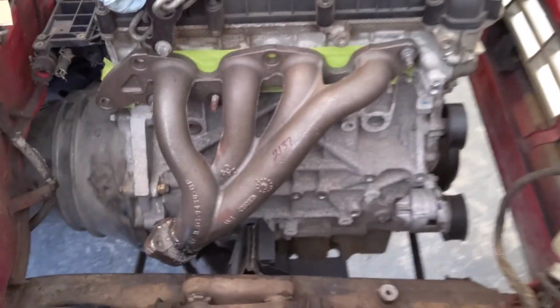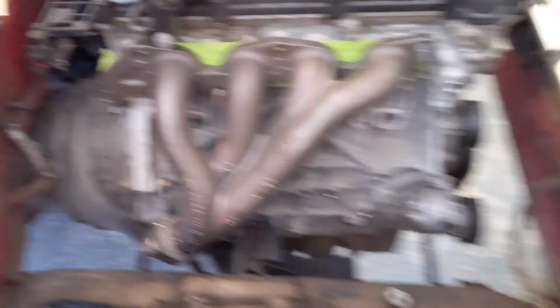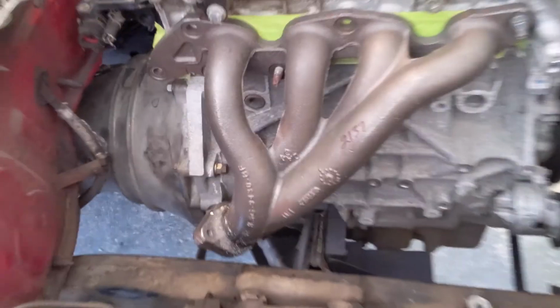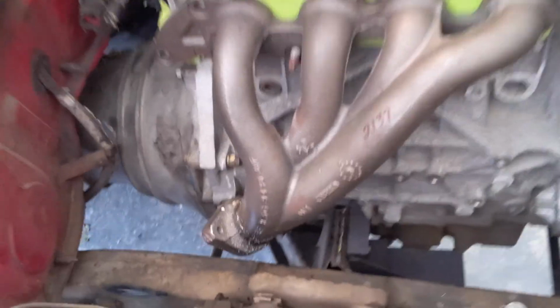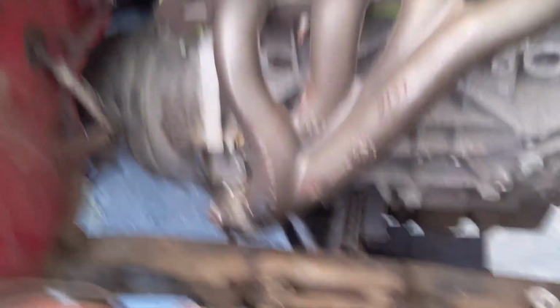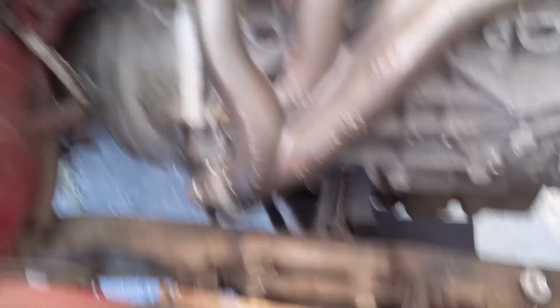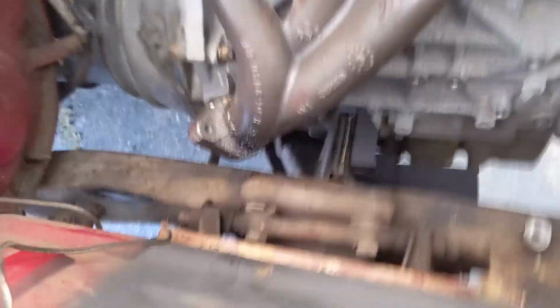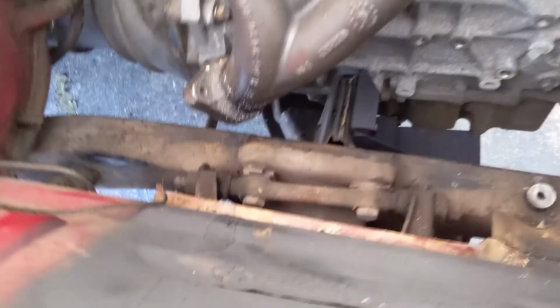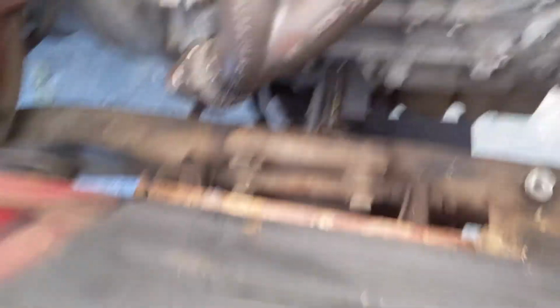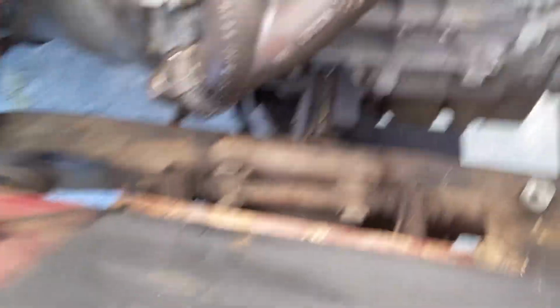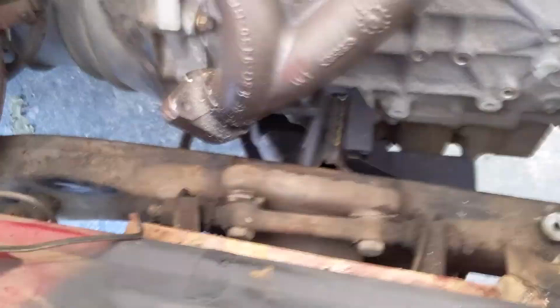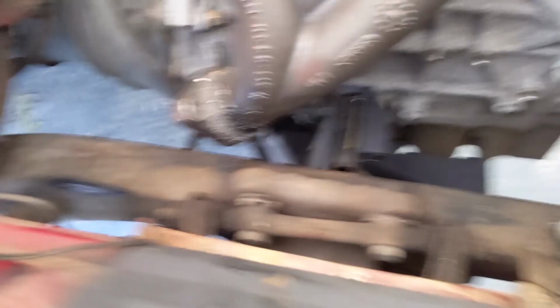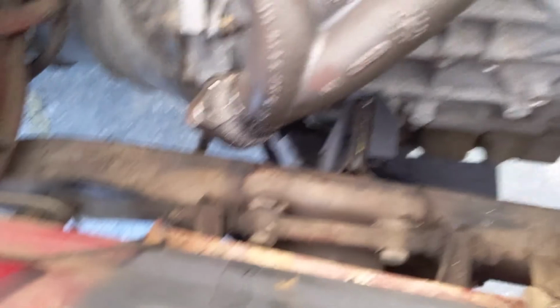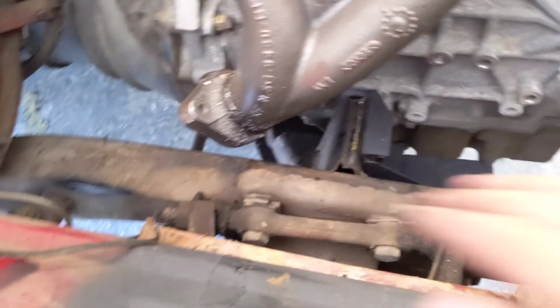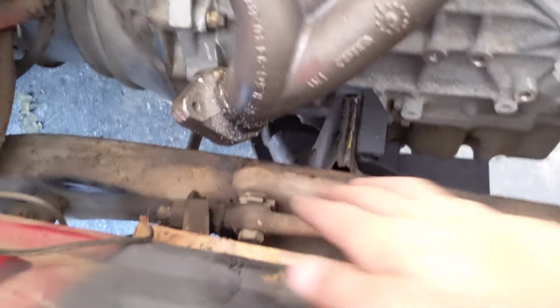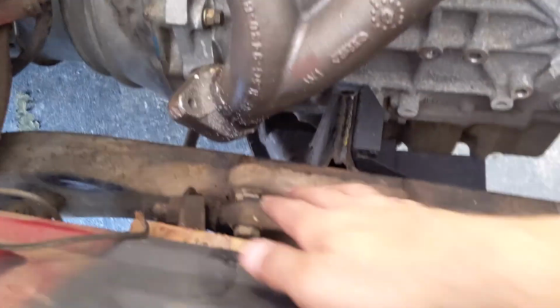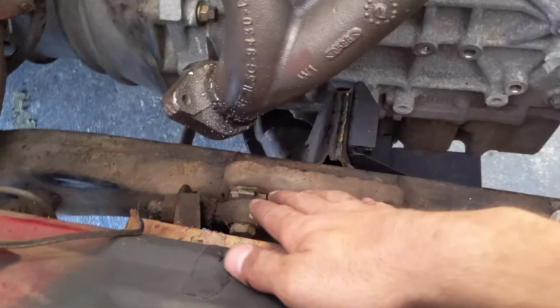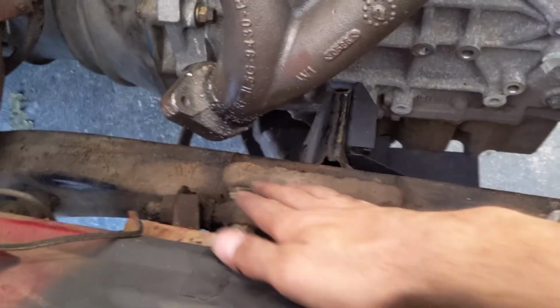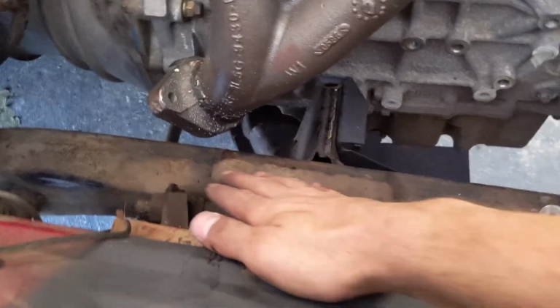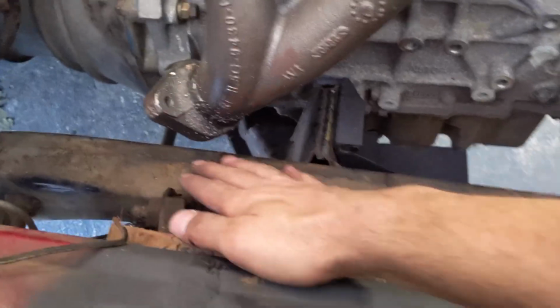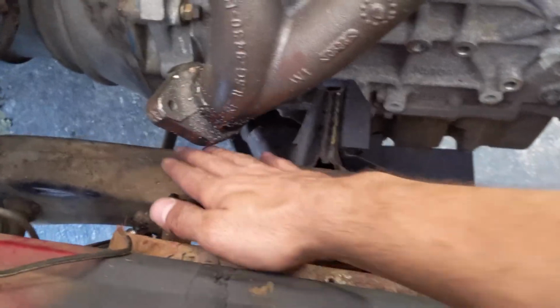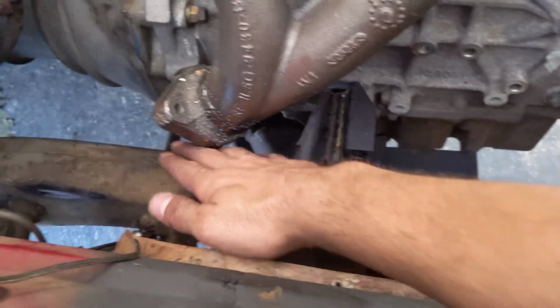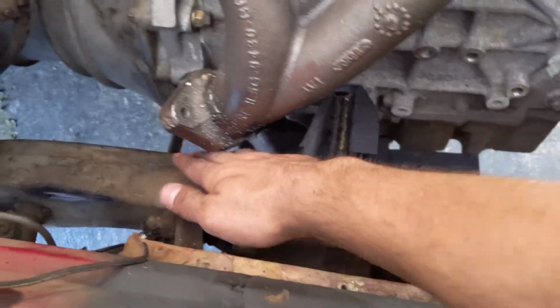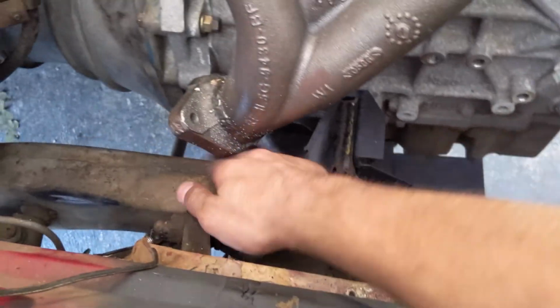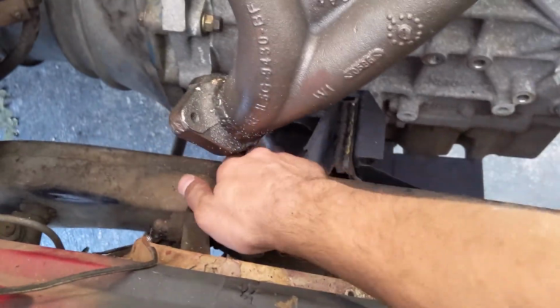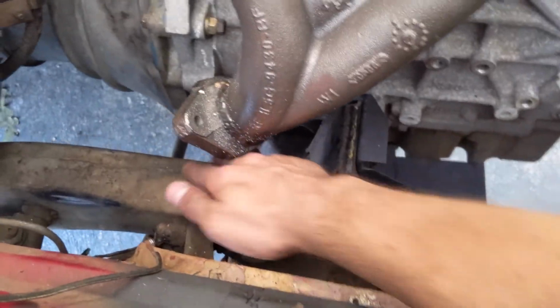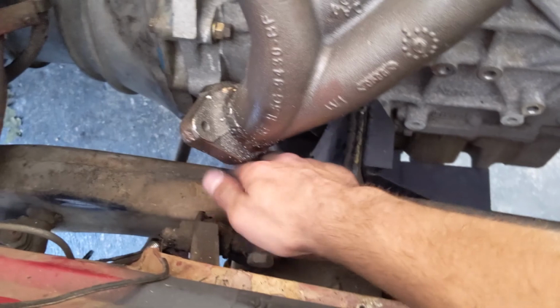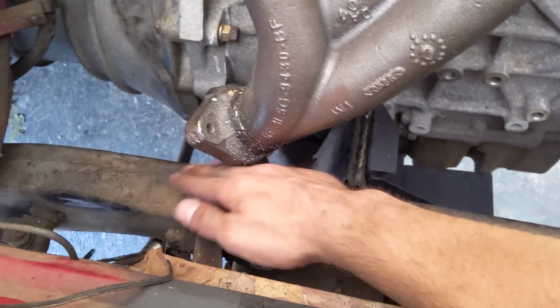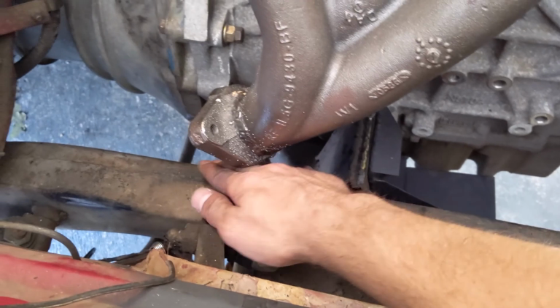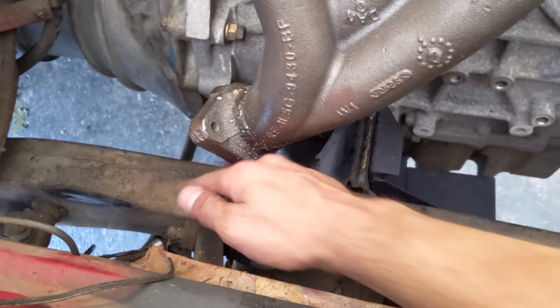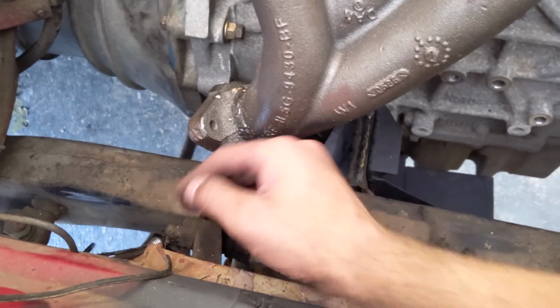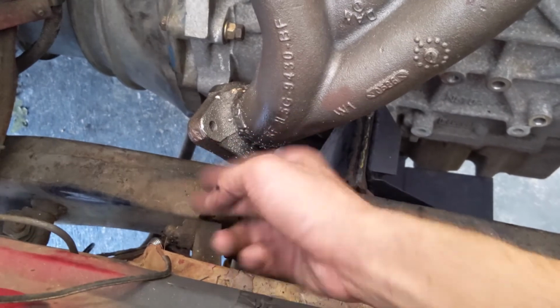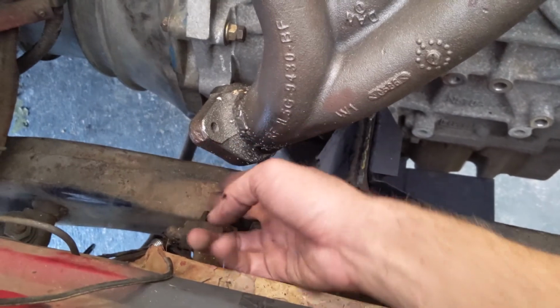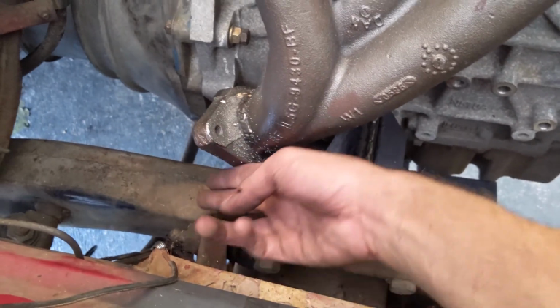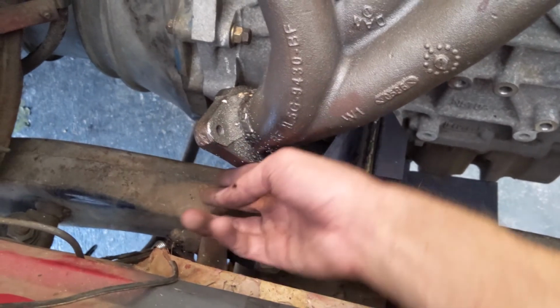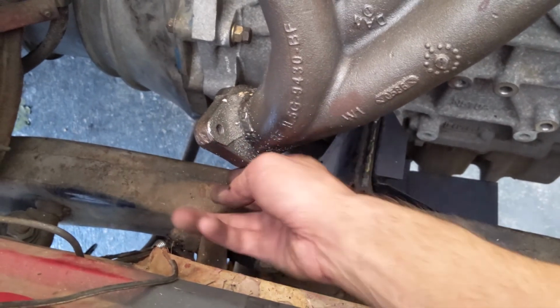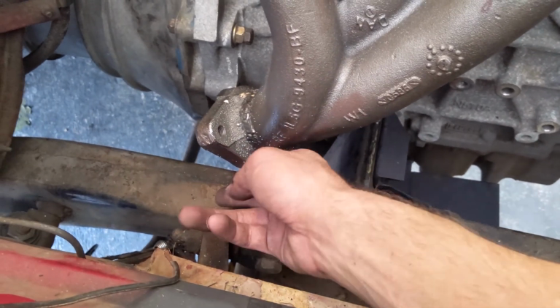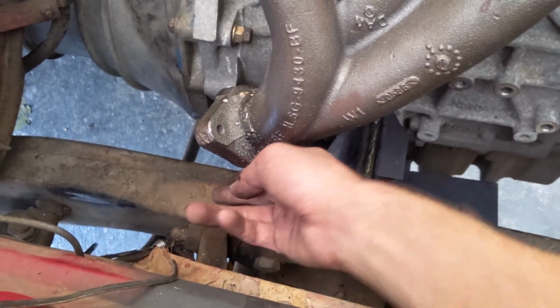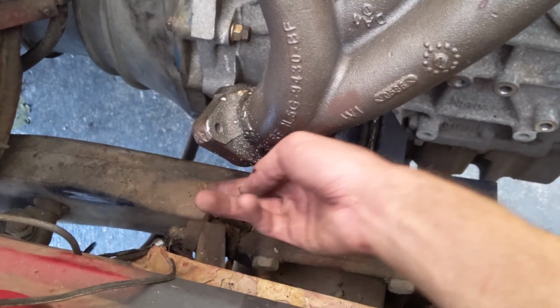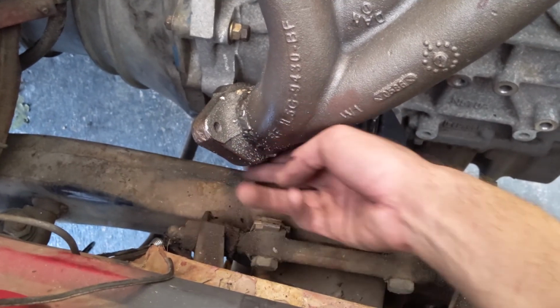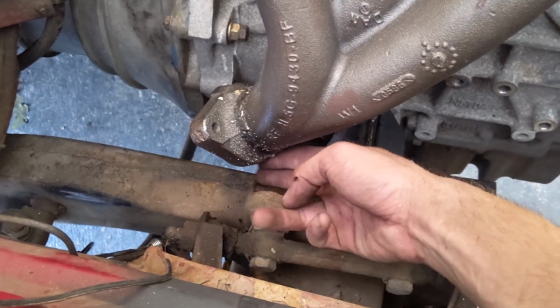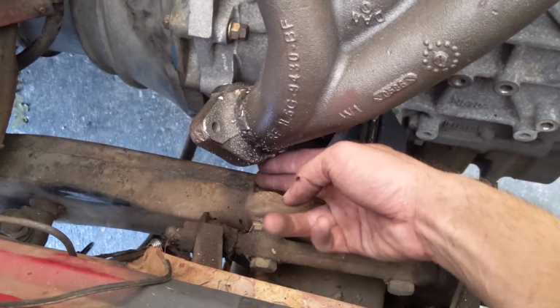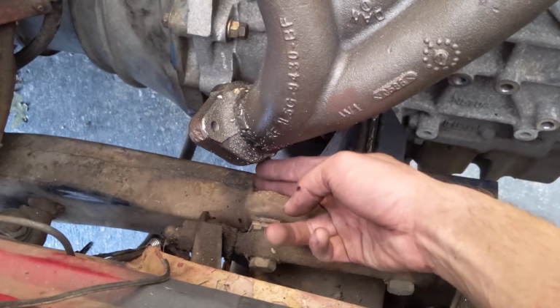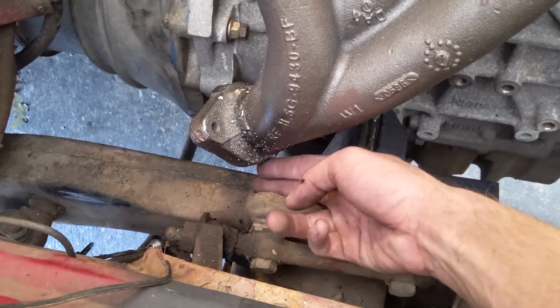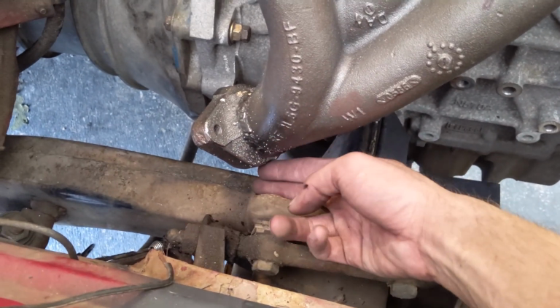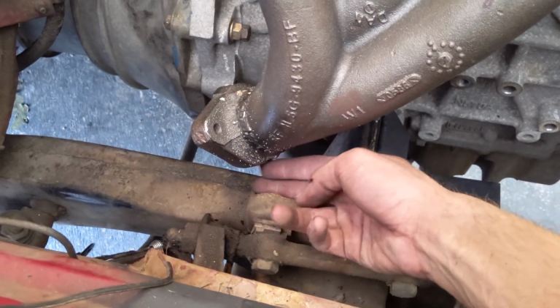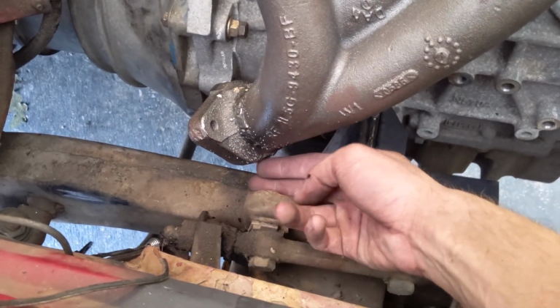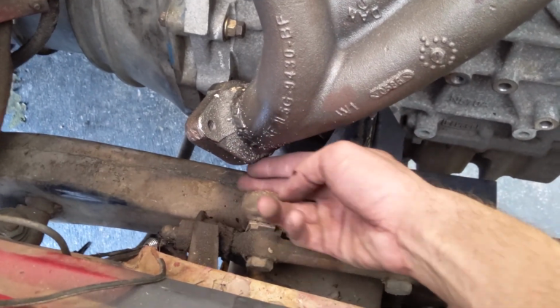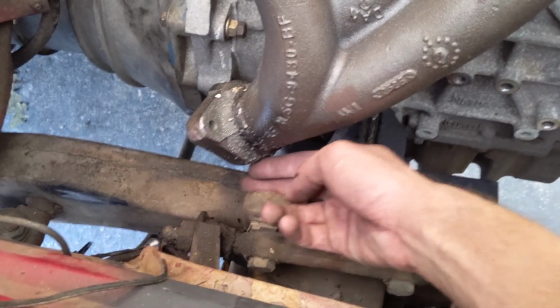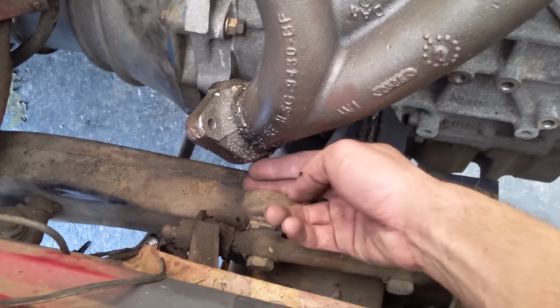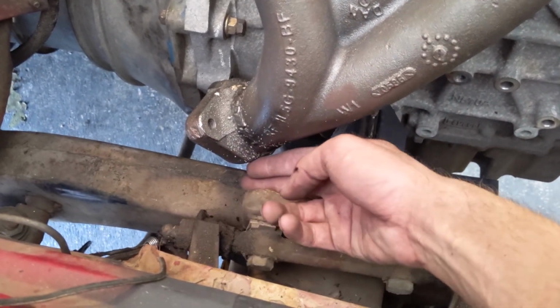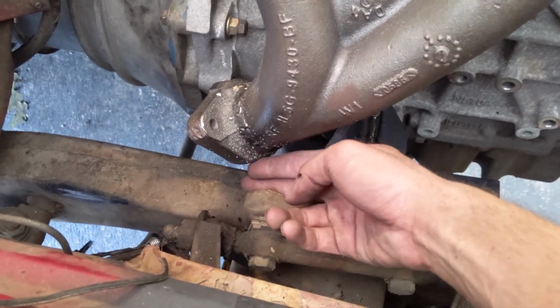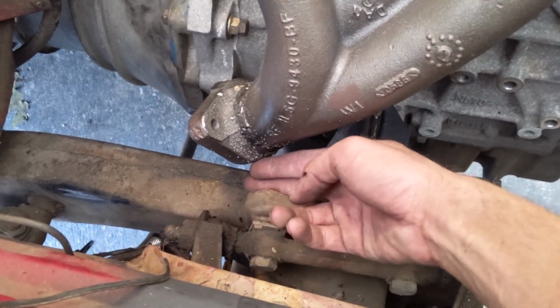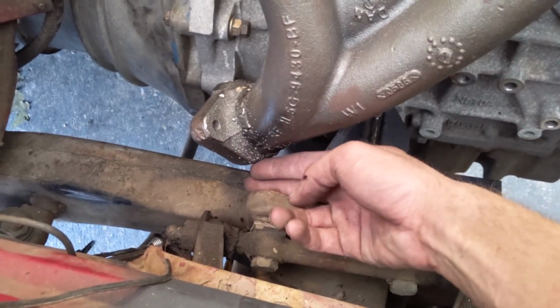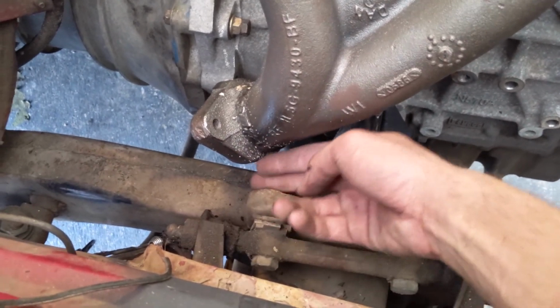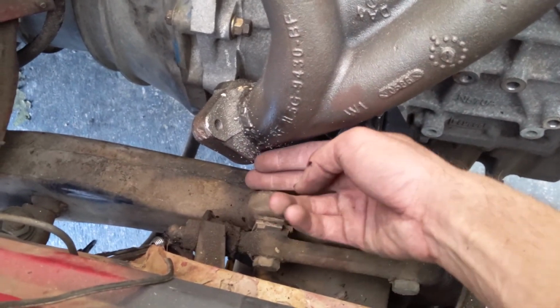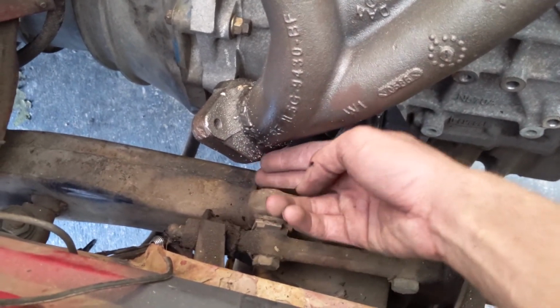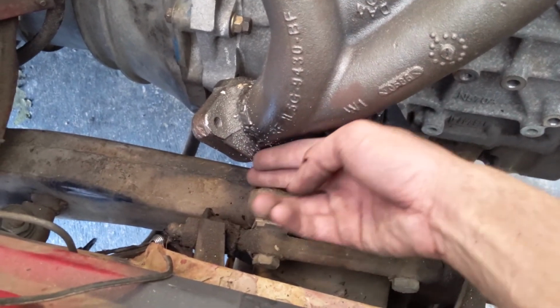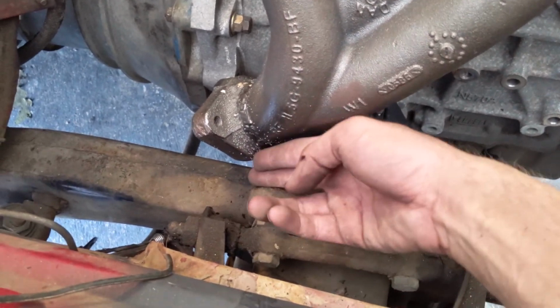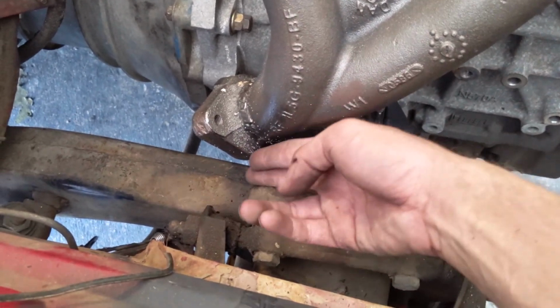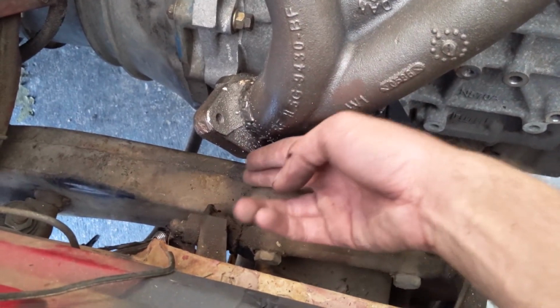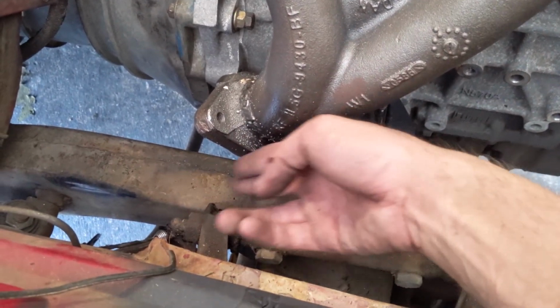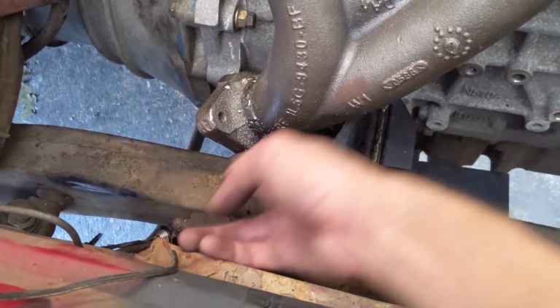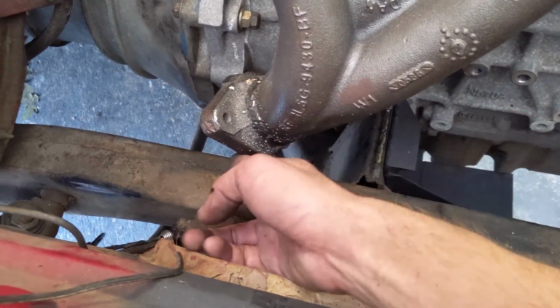Got it all installed. Got a lot more clearance just like we need. Two fingers is ideal but I'm almost there.